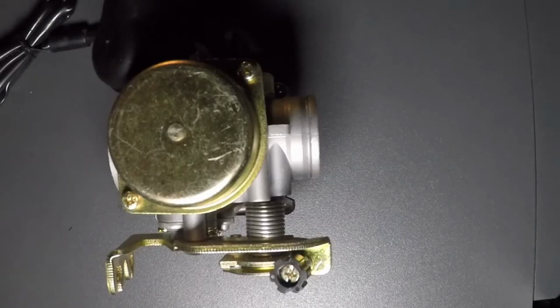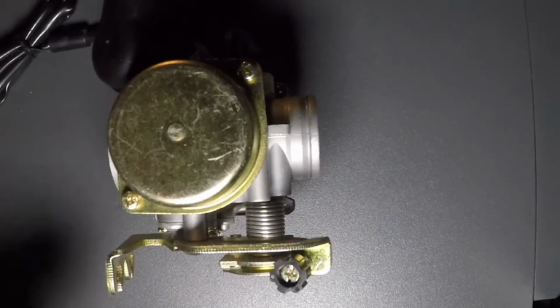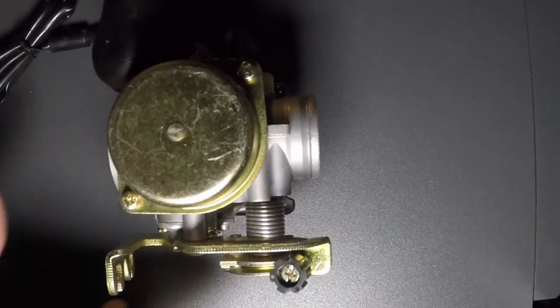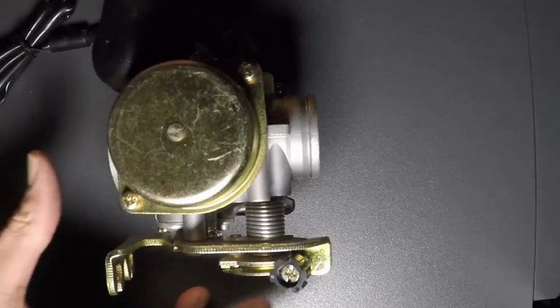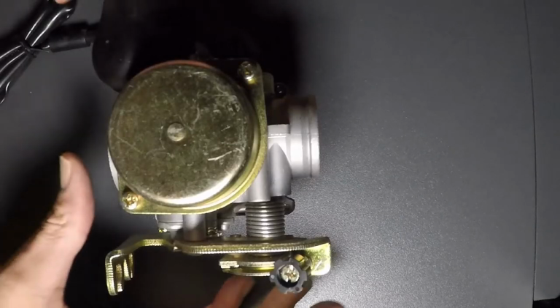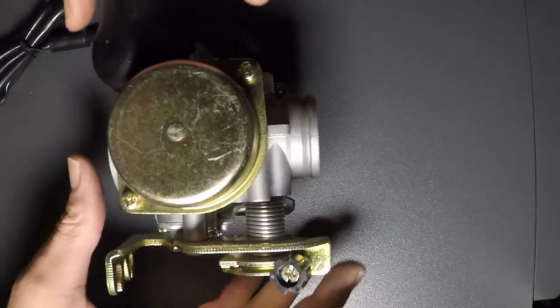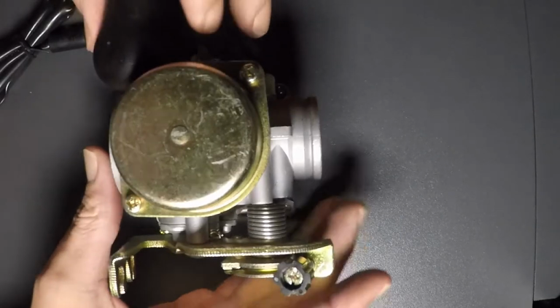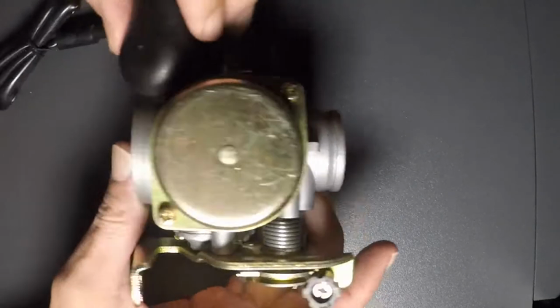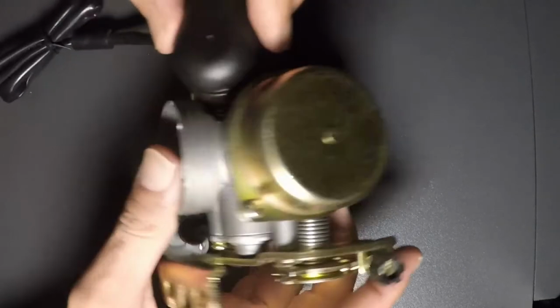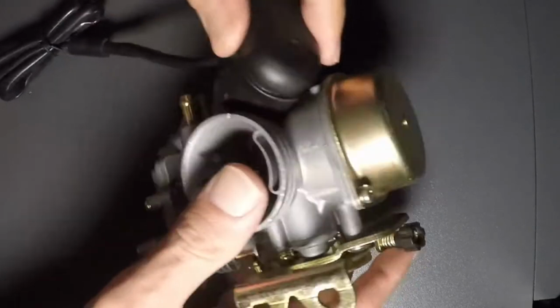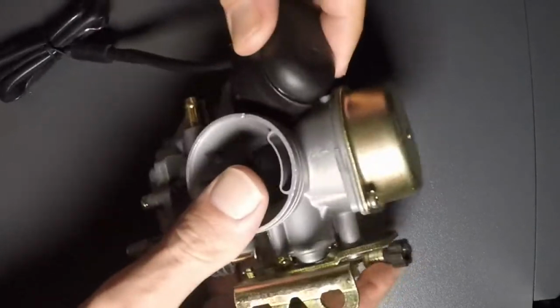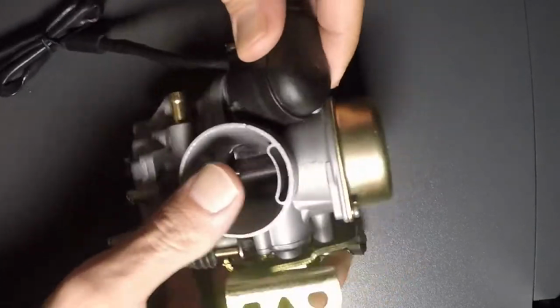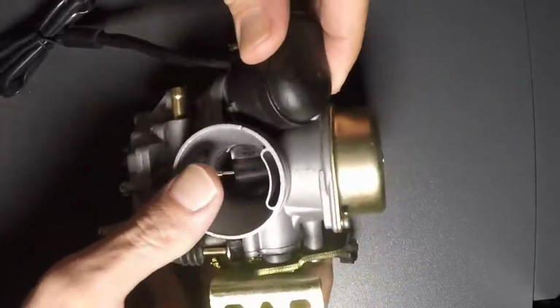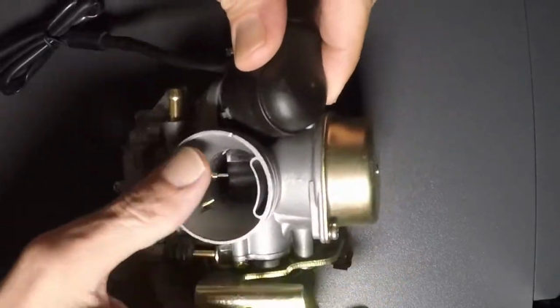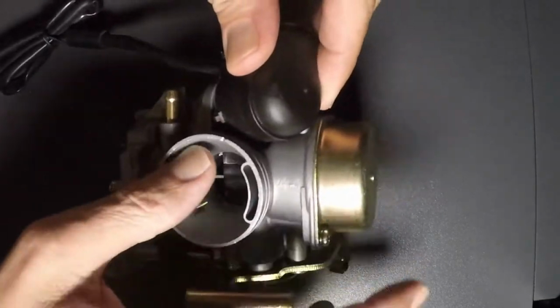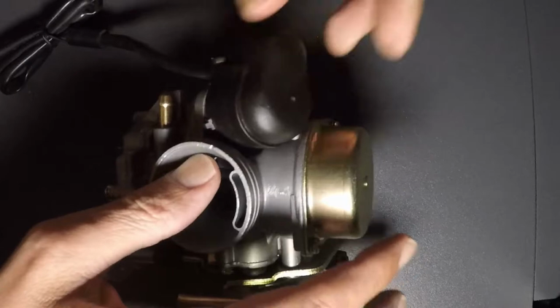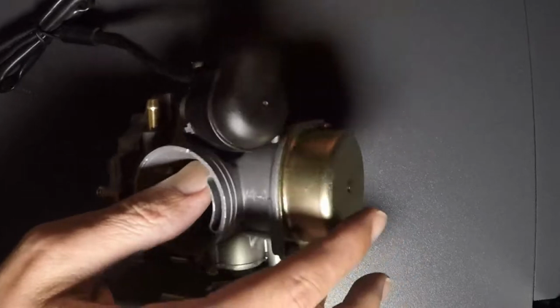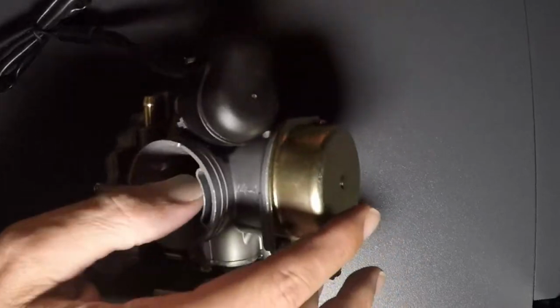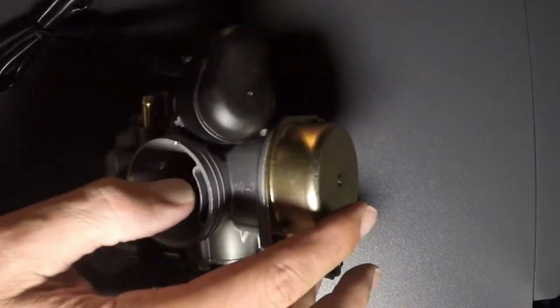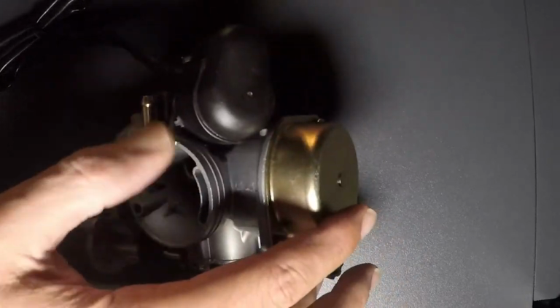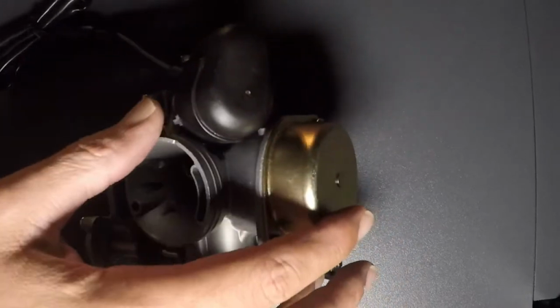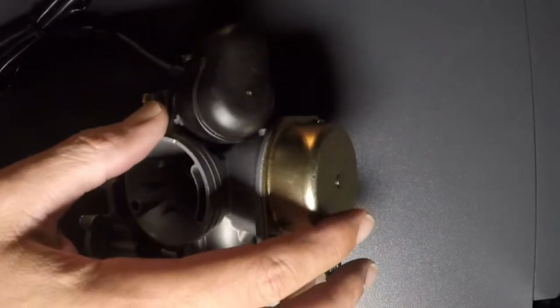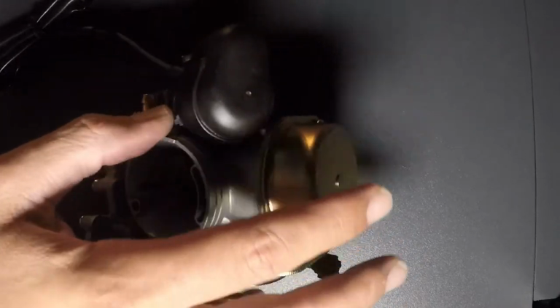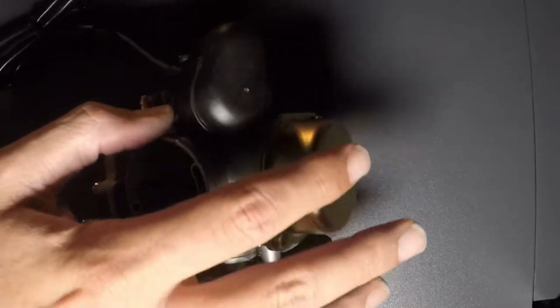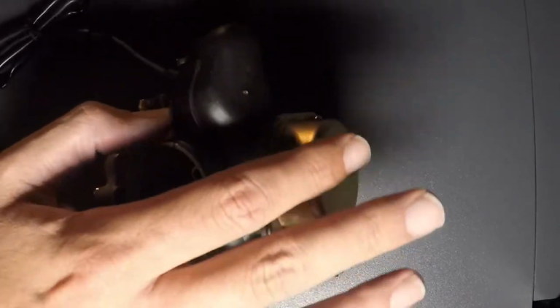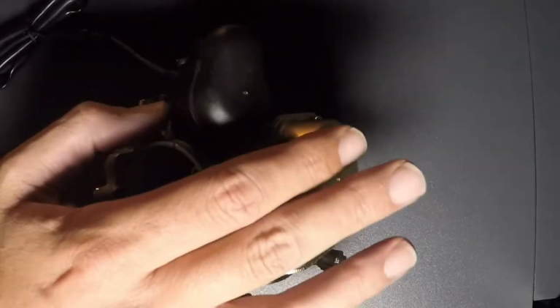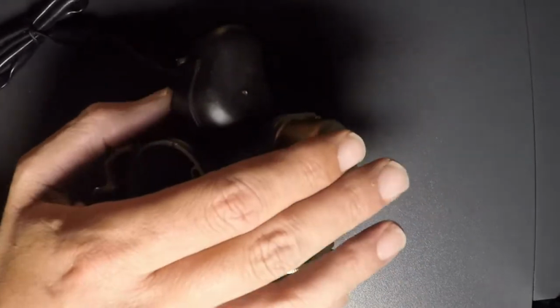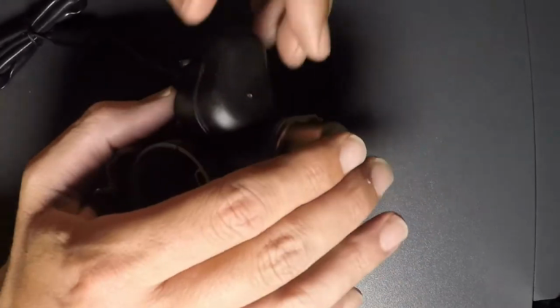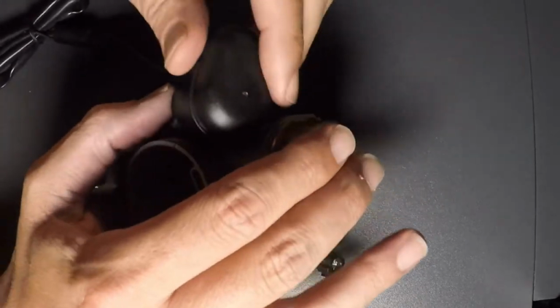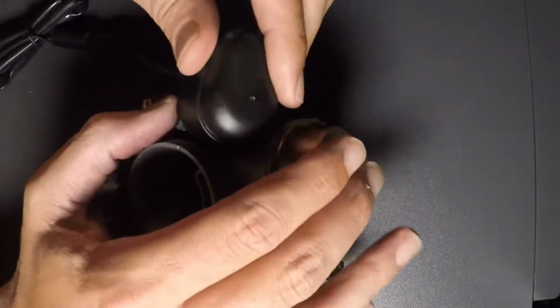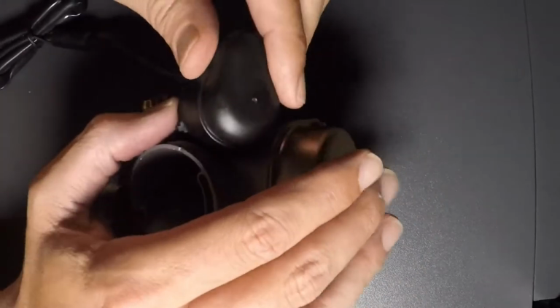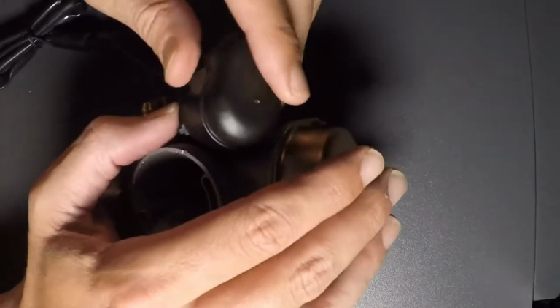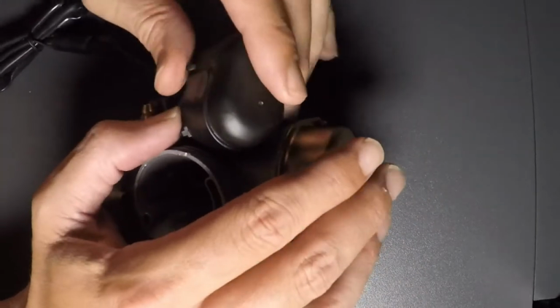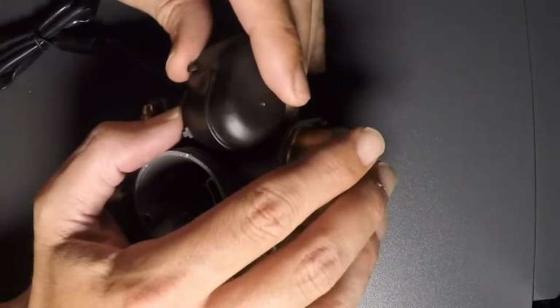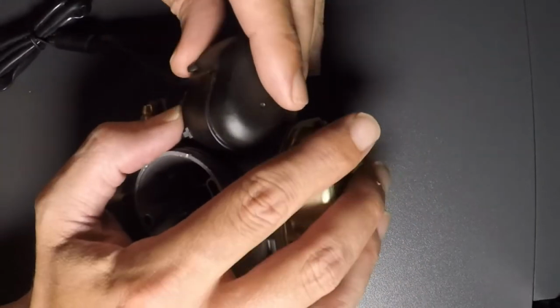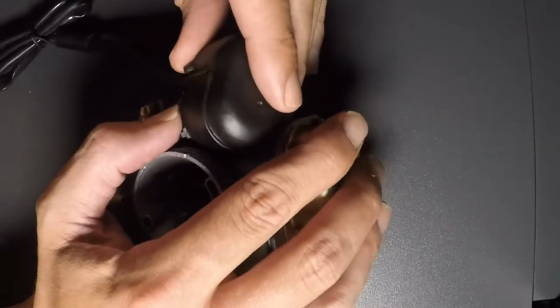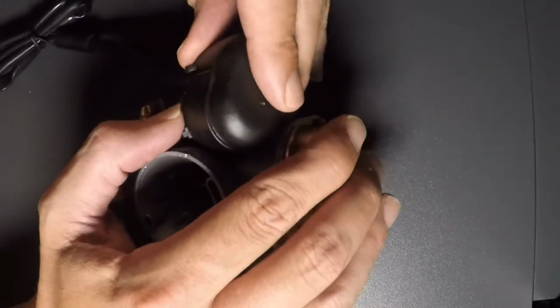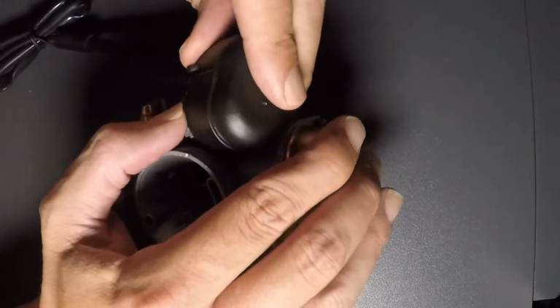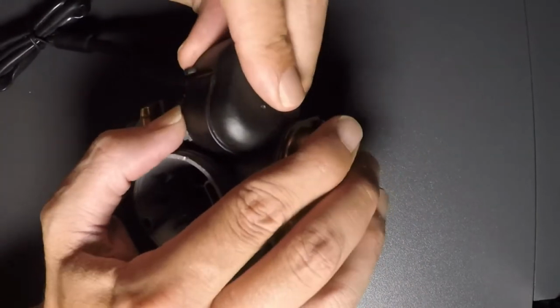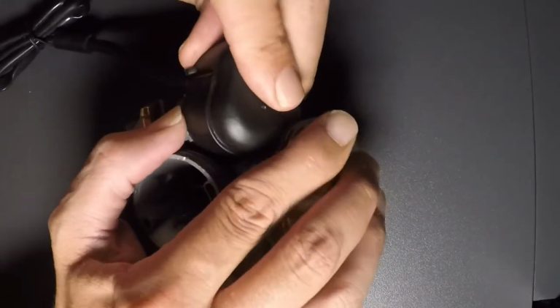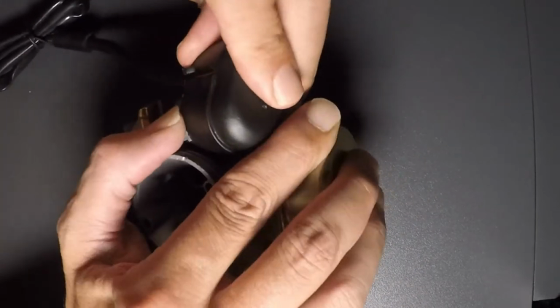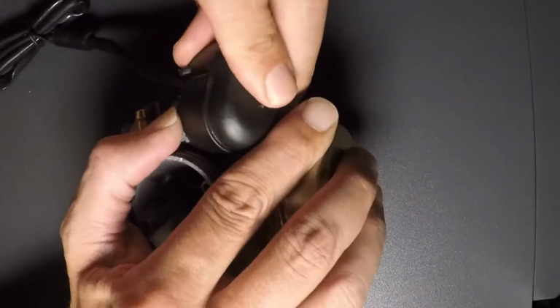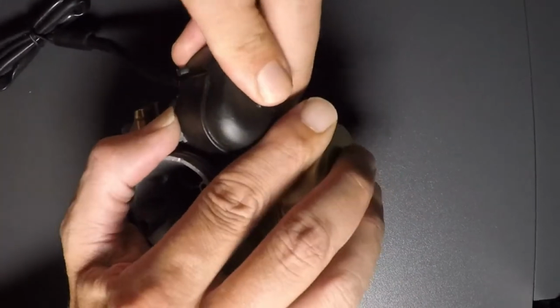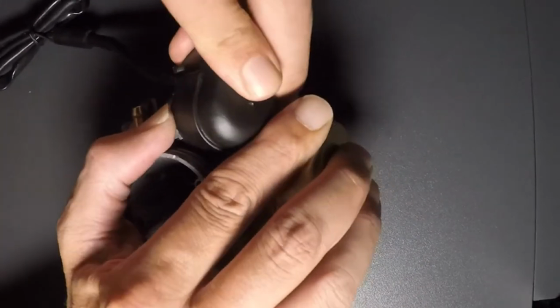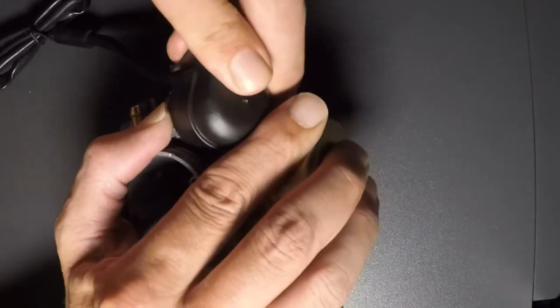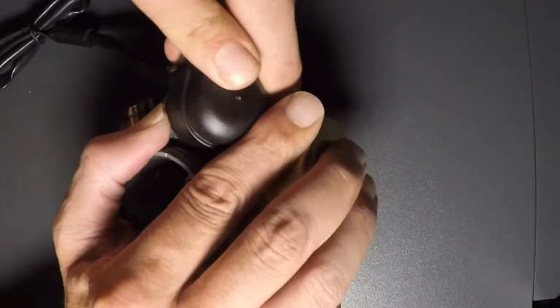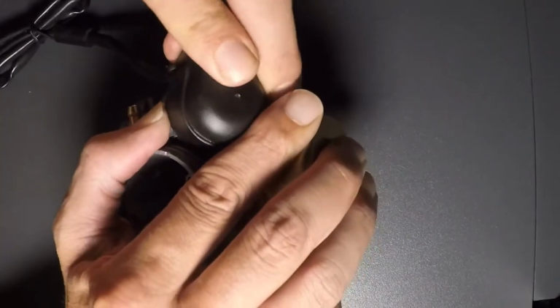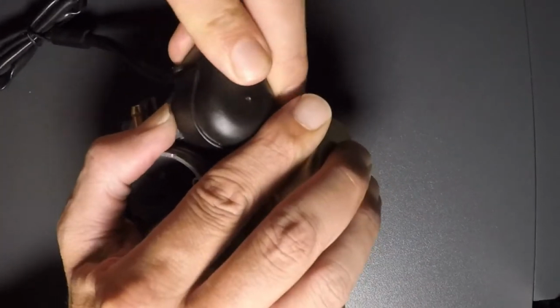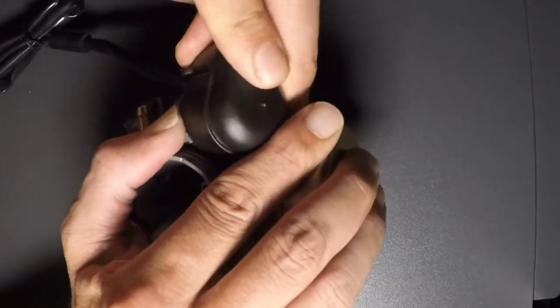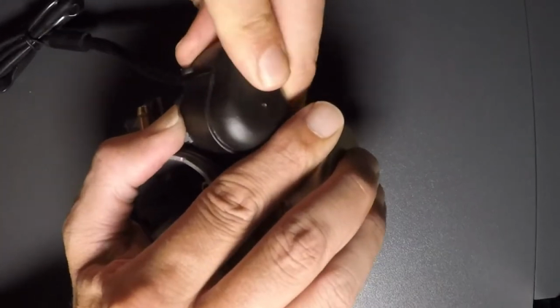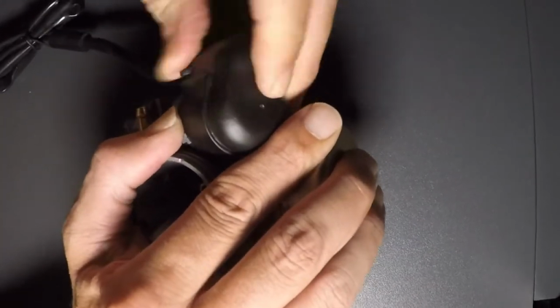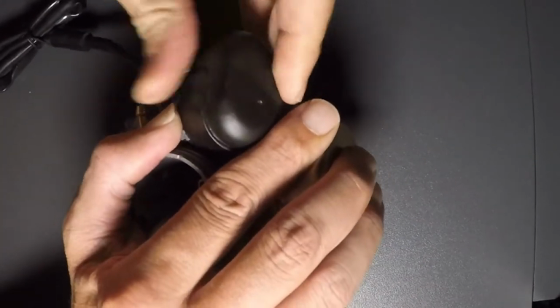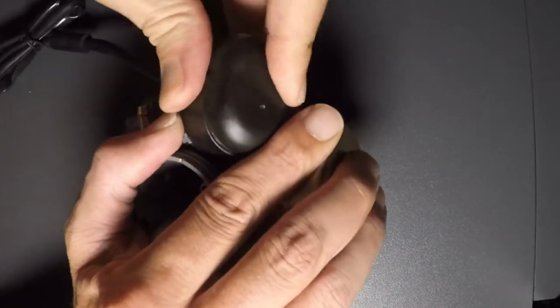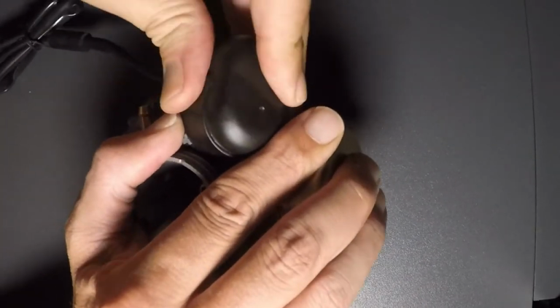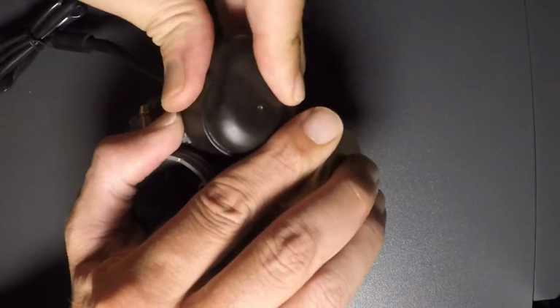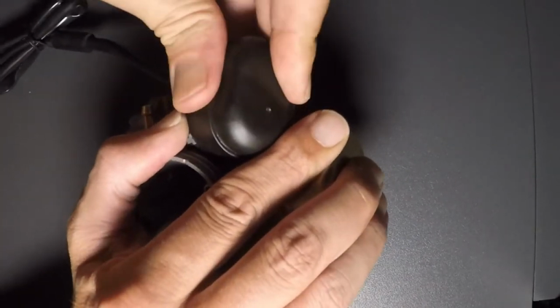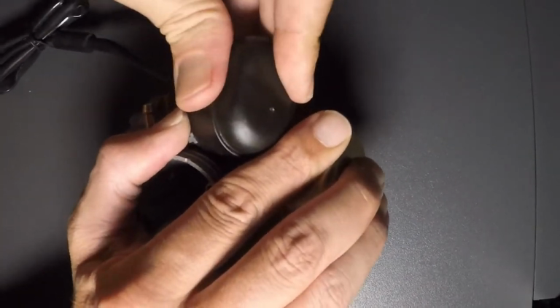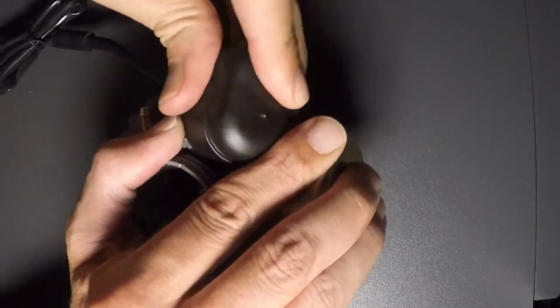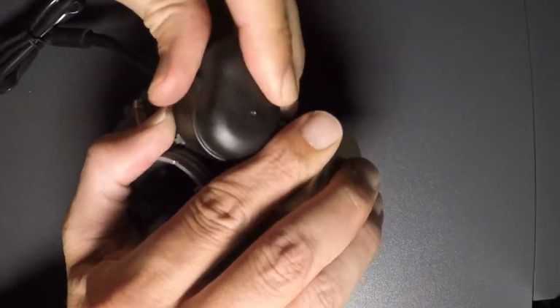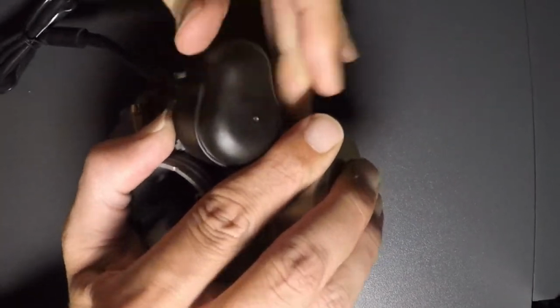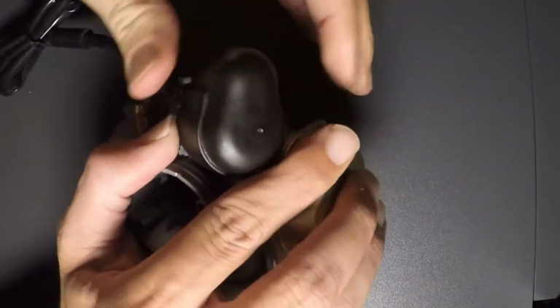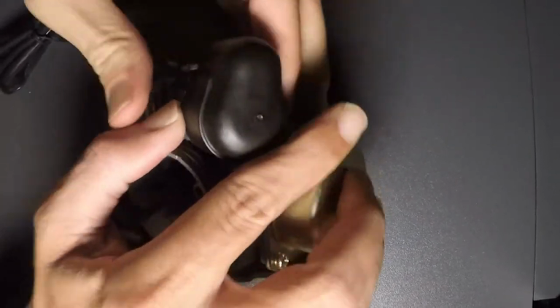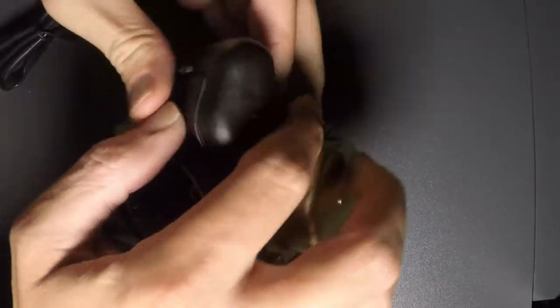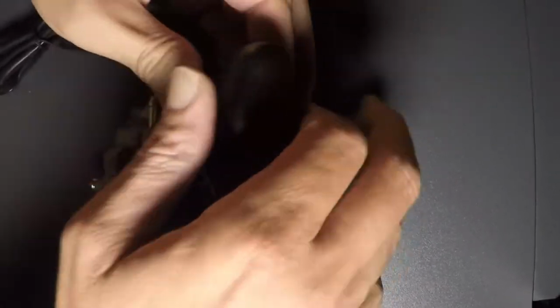Today I'm going to show you the electric choke and slide.